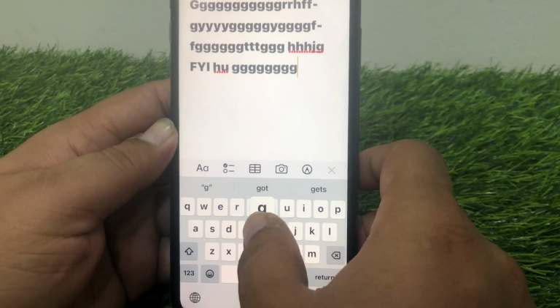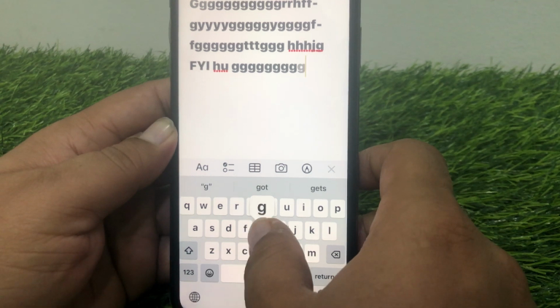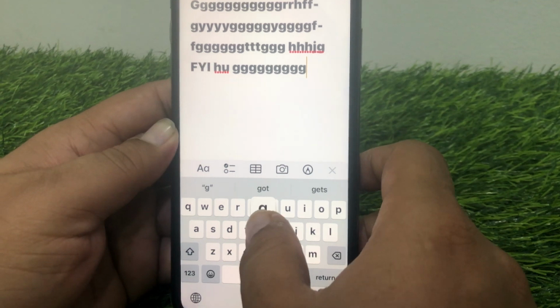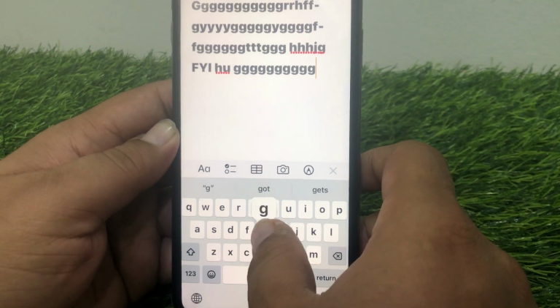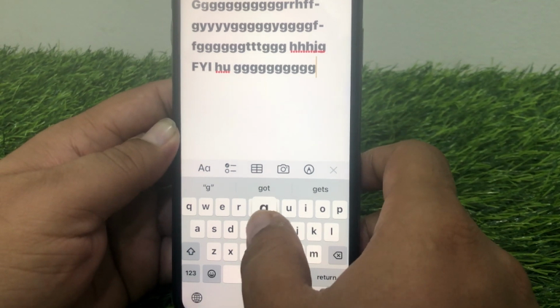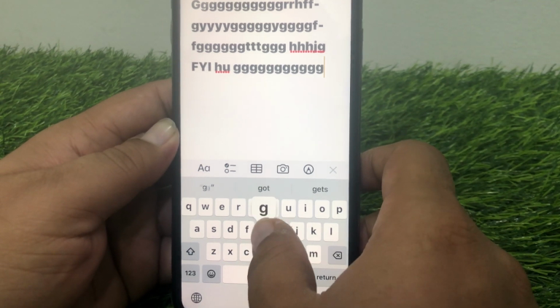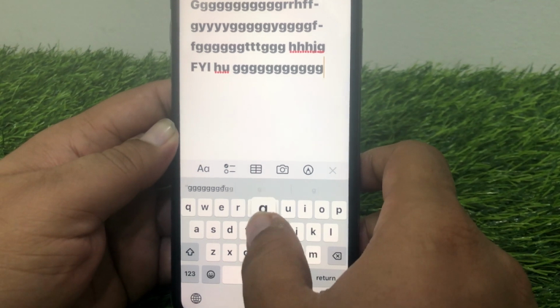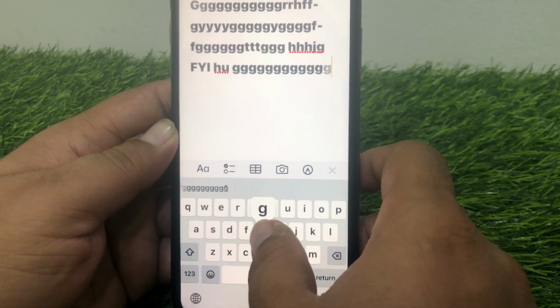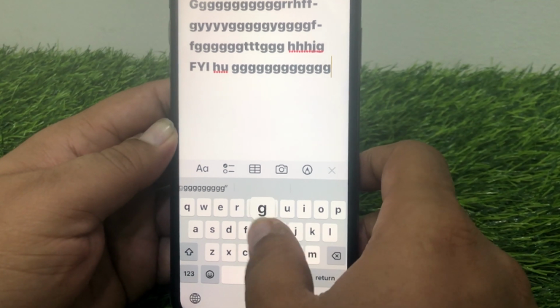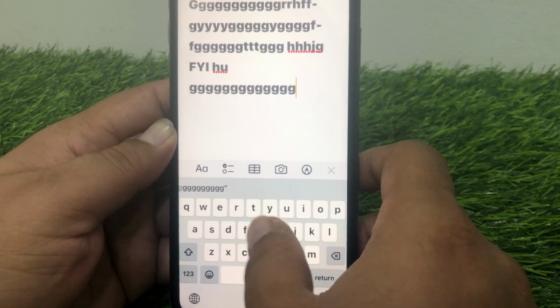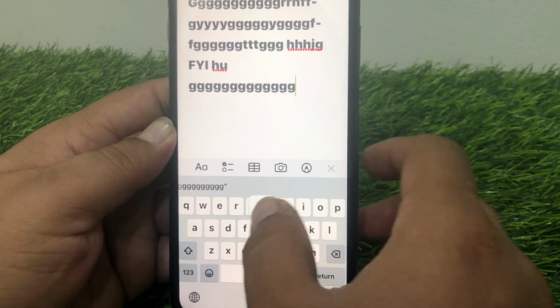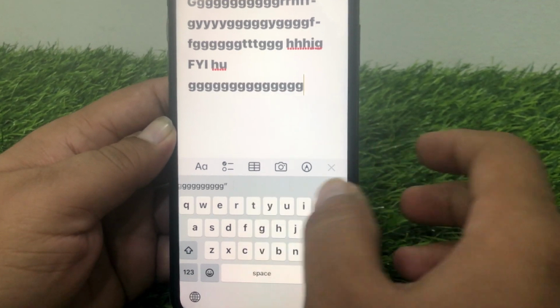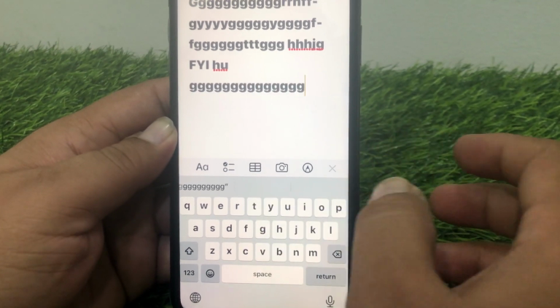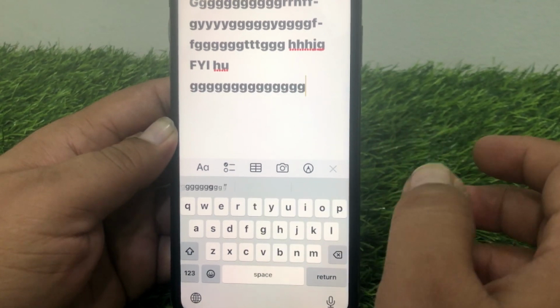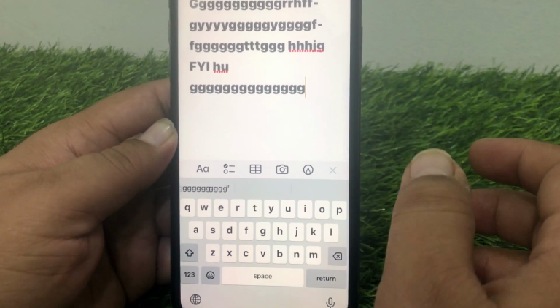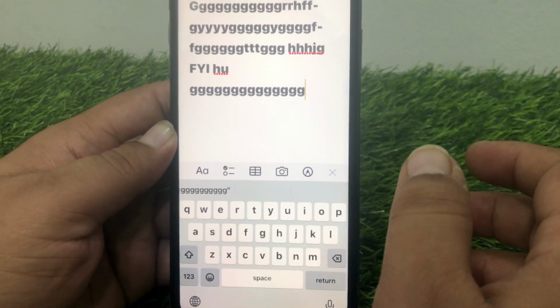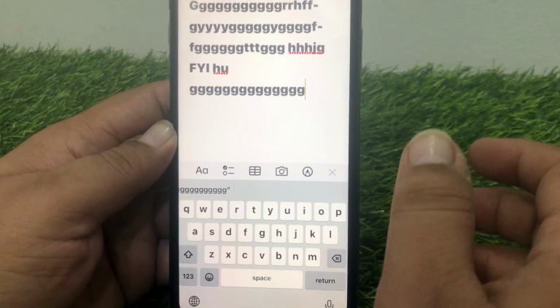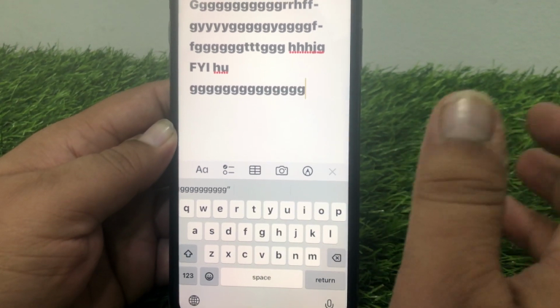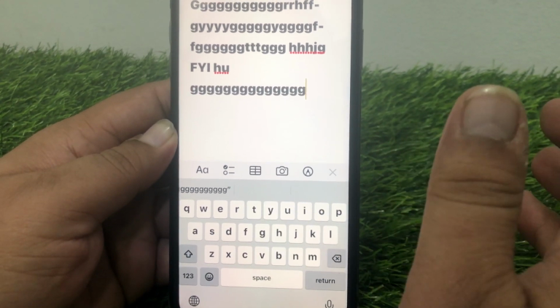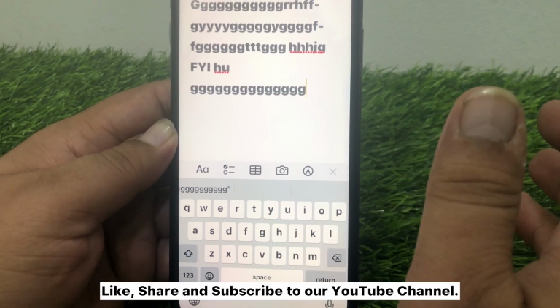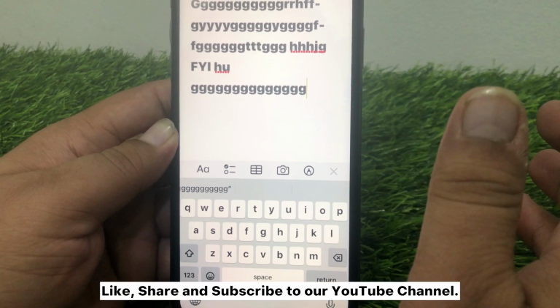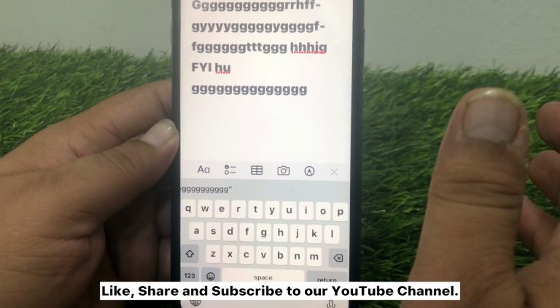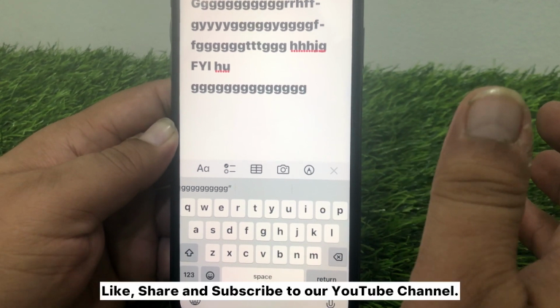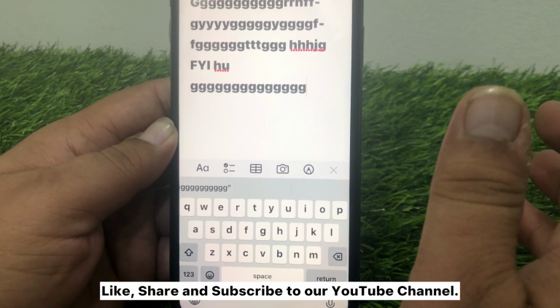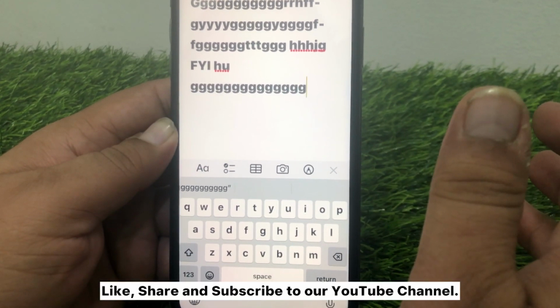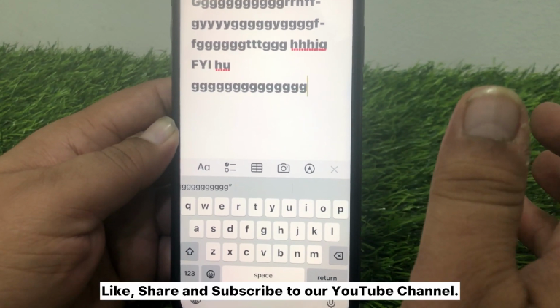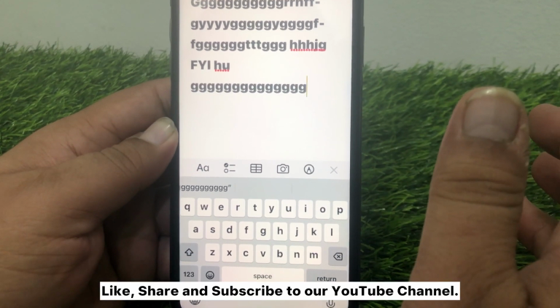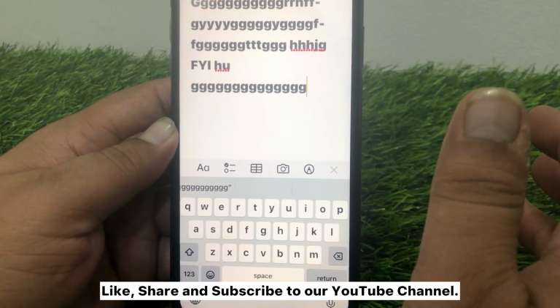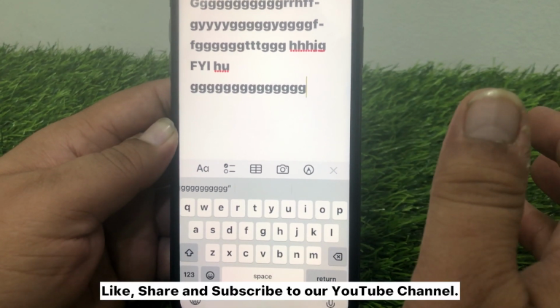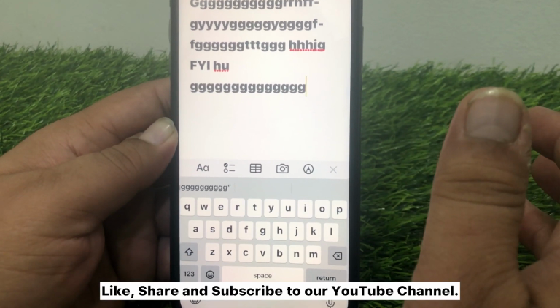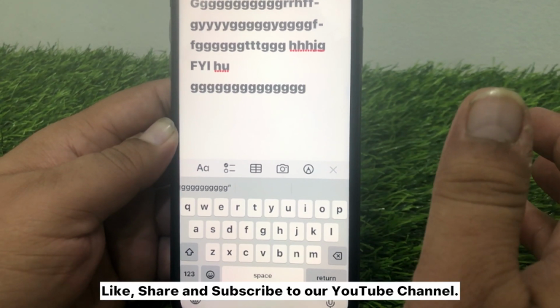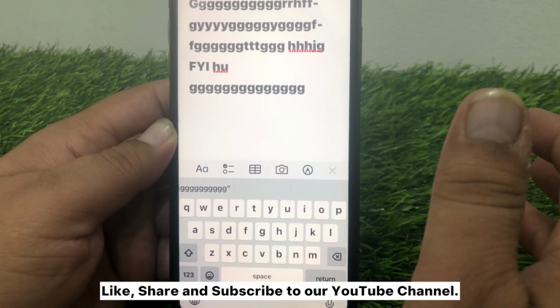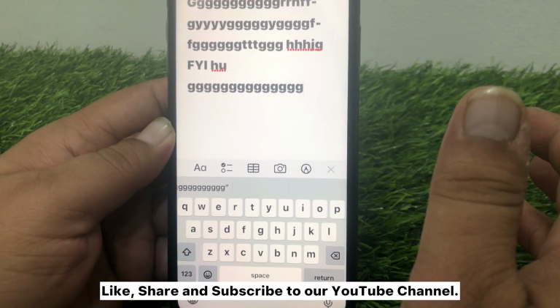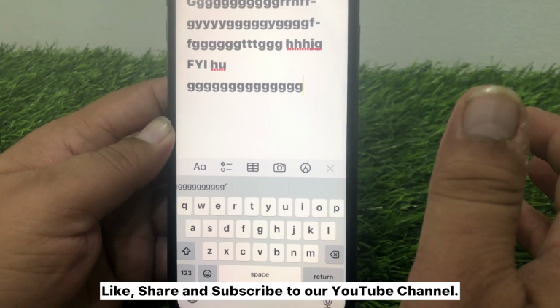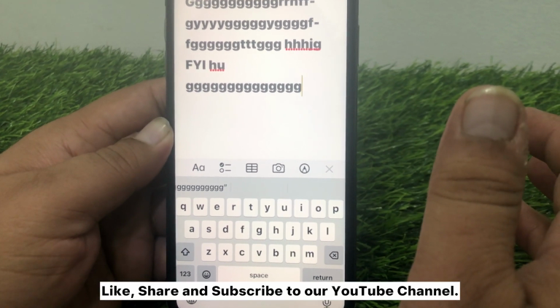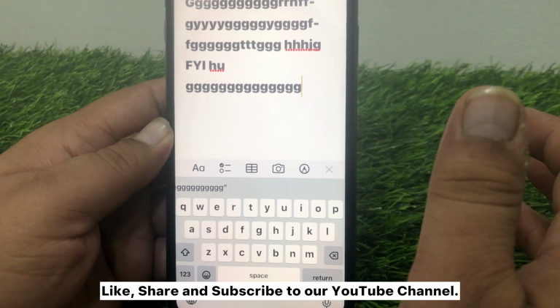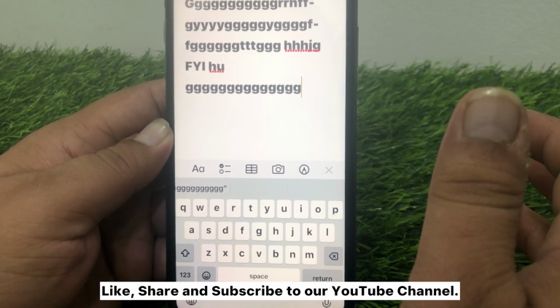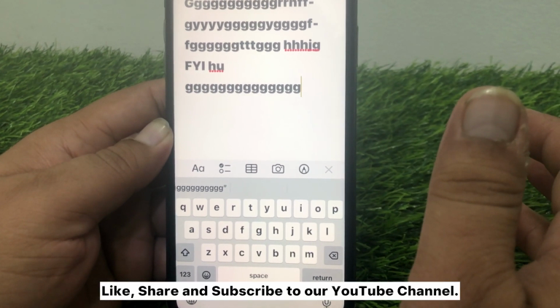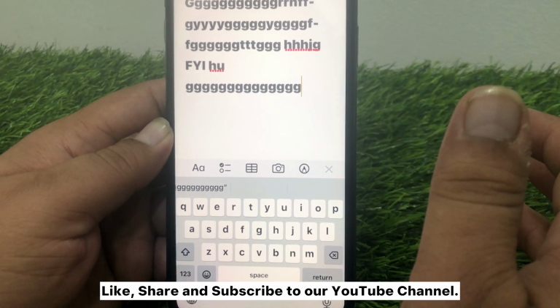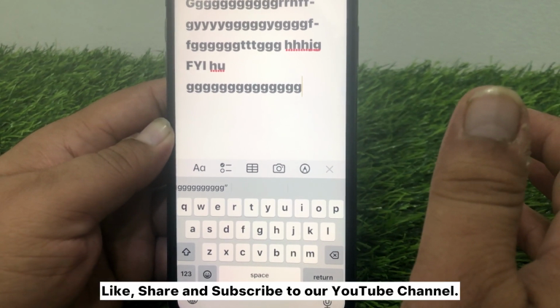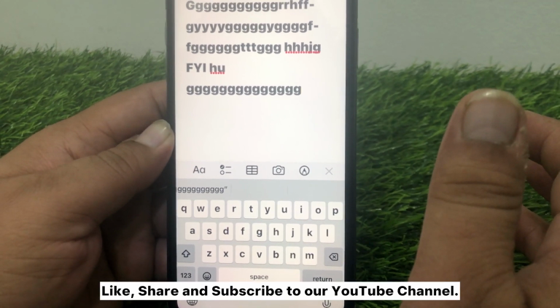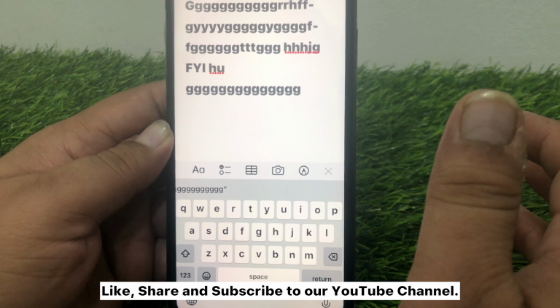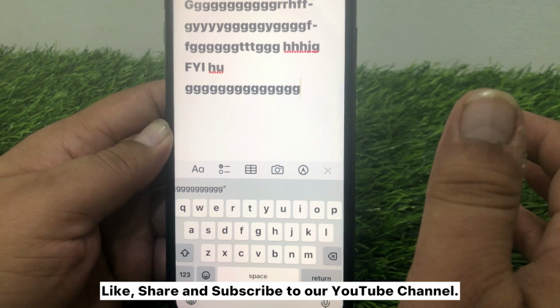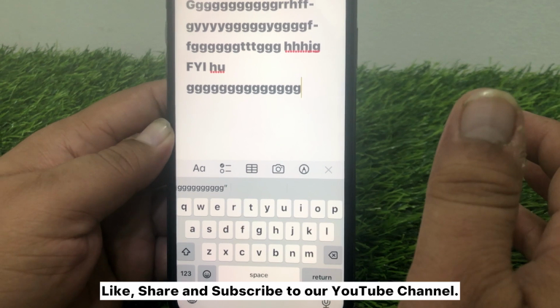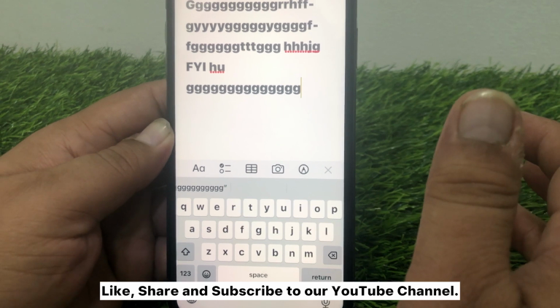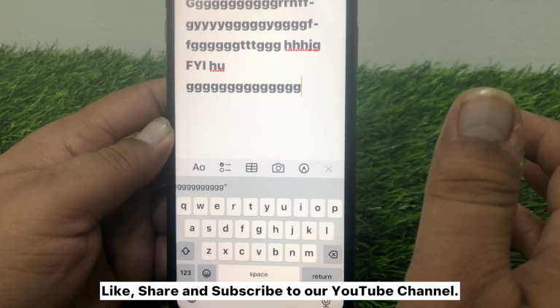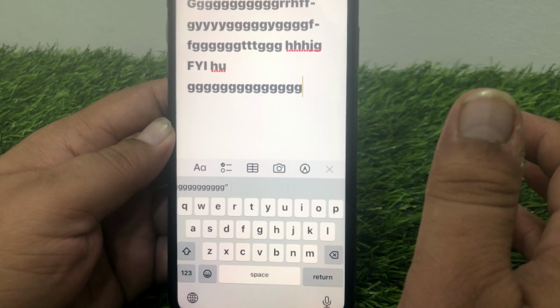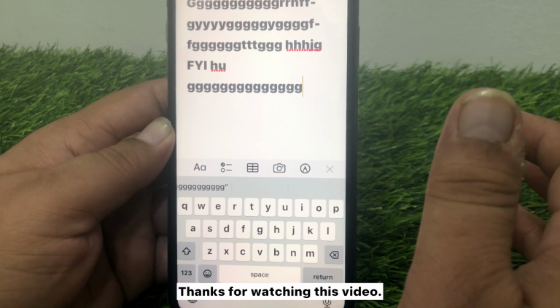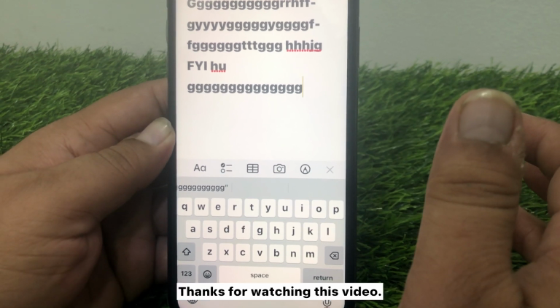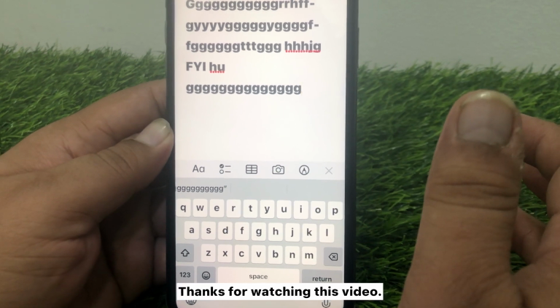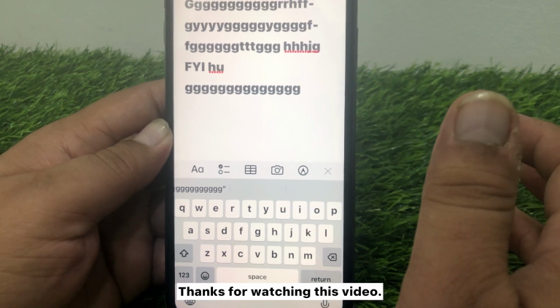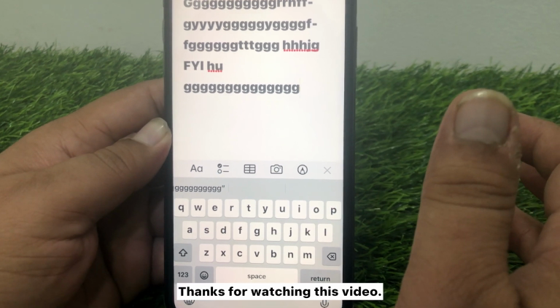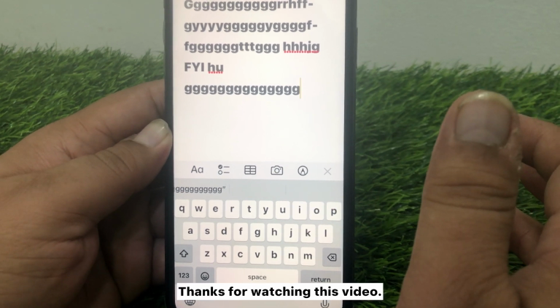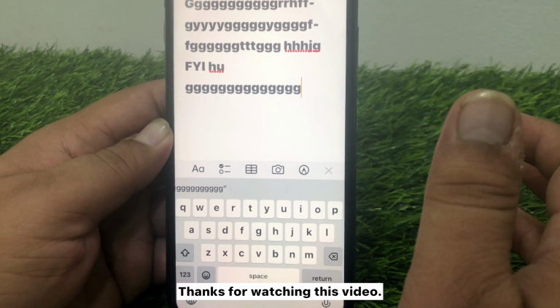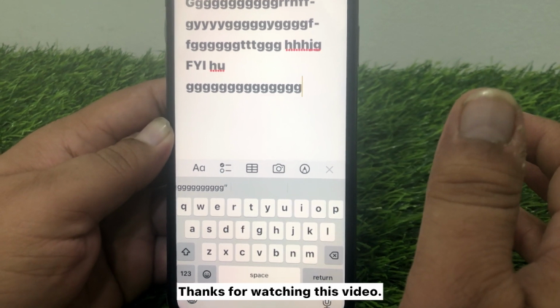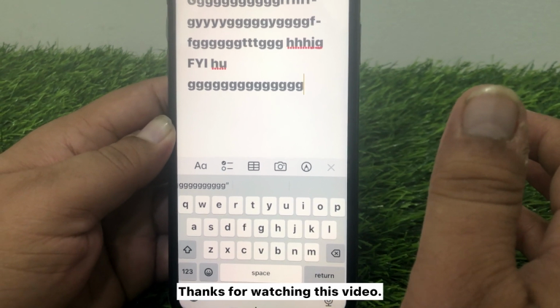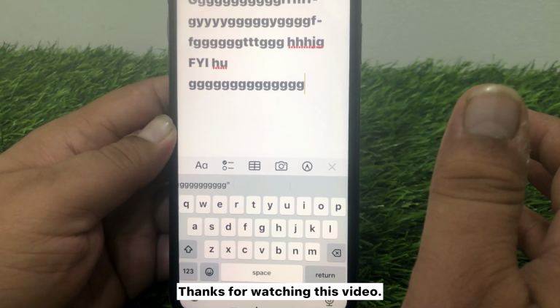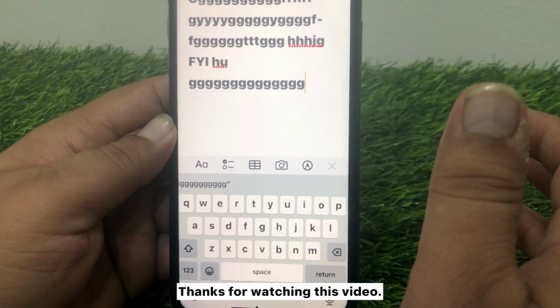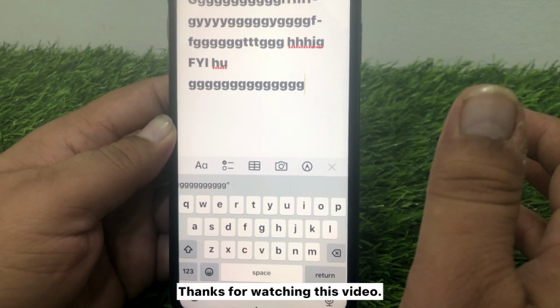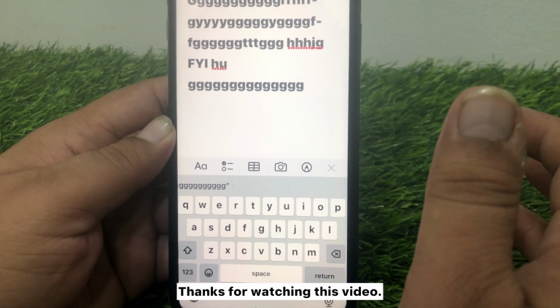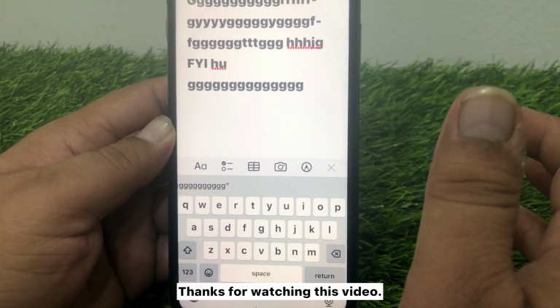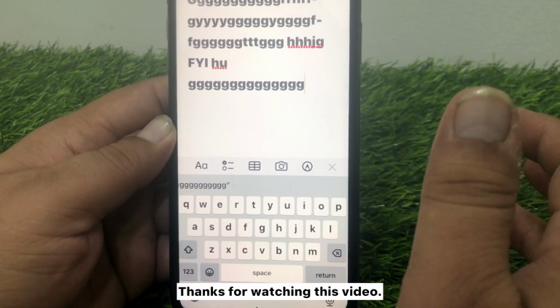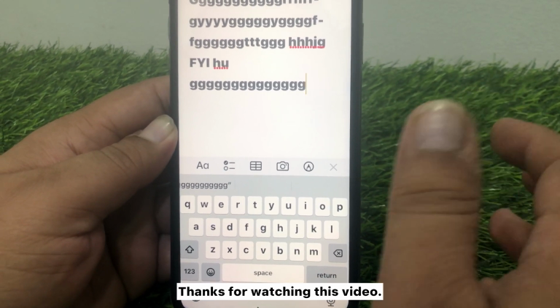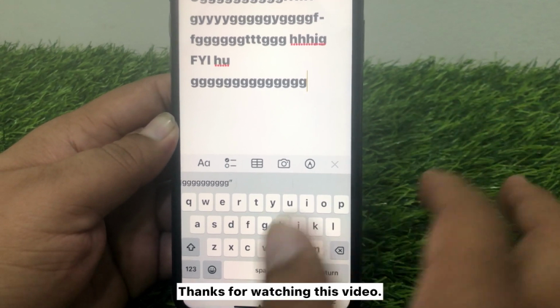That's all you have to do. Like, share, and subscribe to our YouTube channel. Thanks for watching this video.